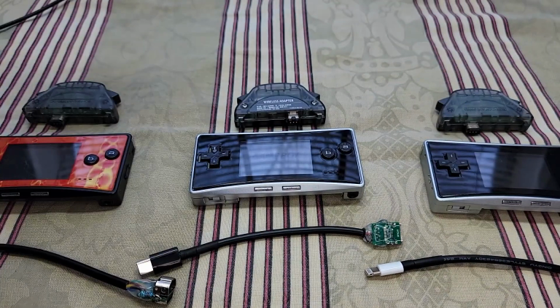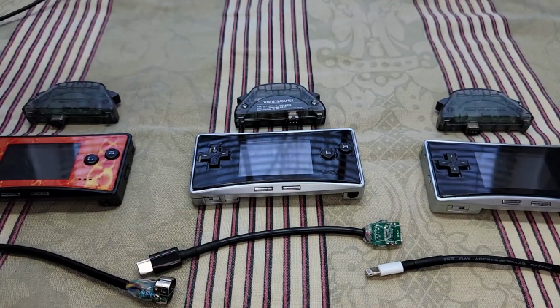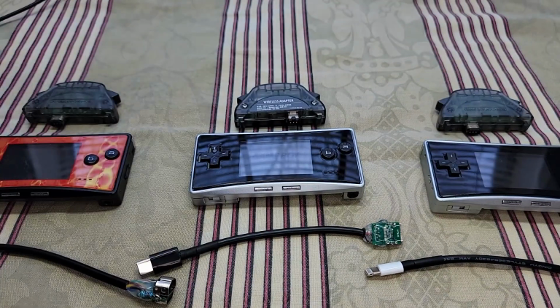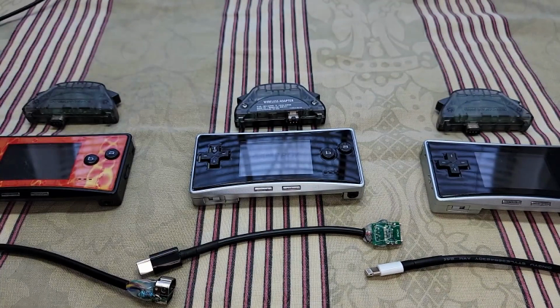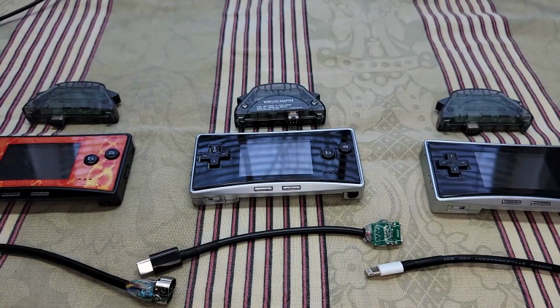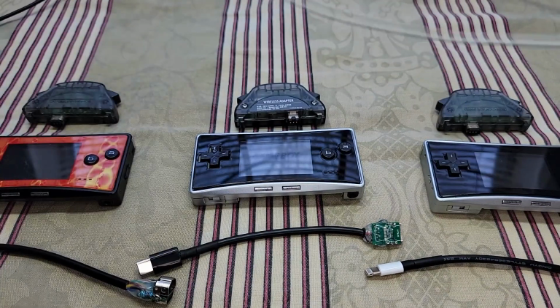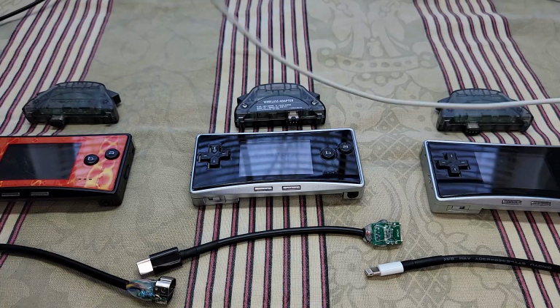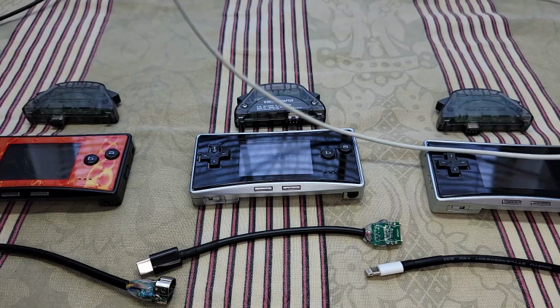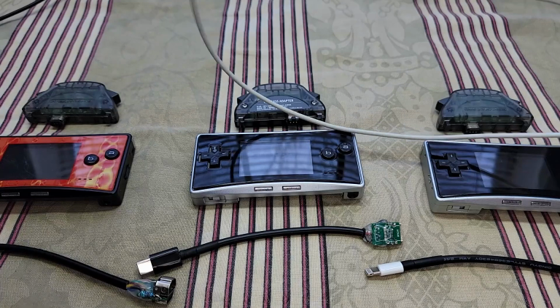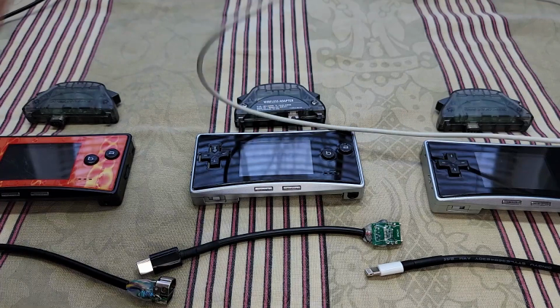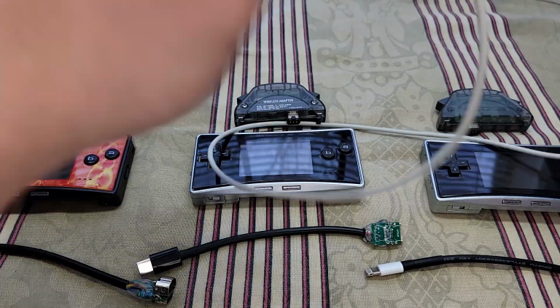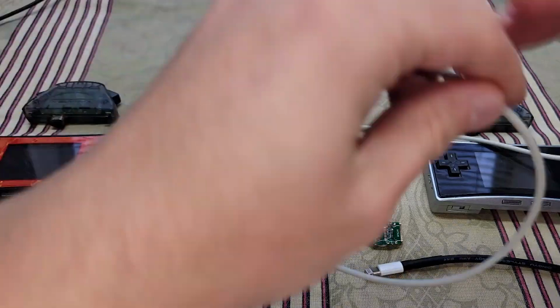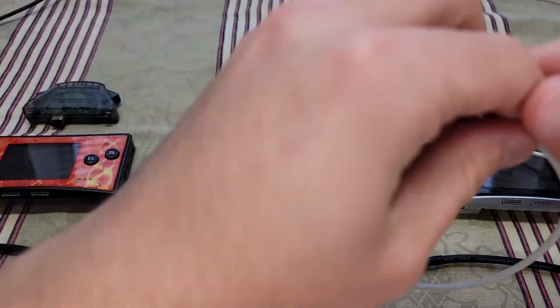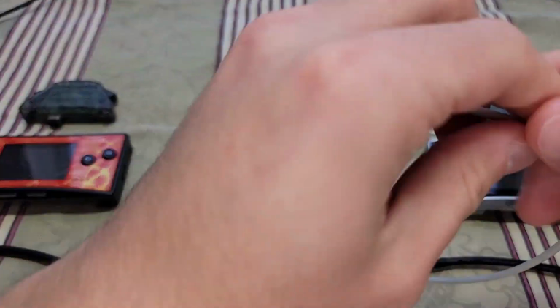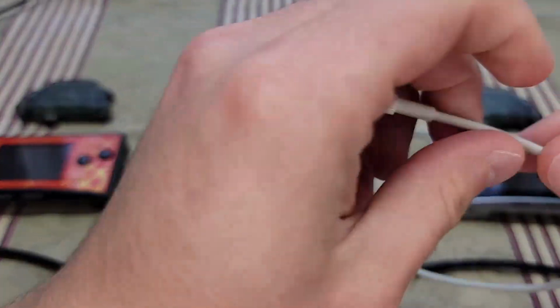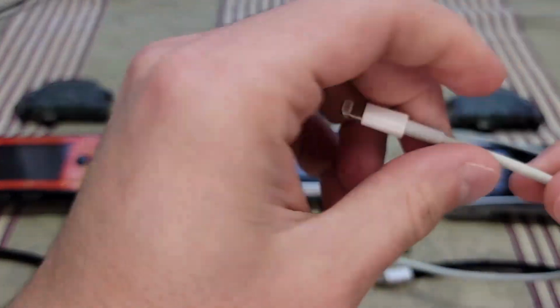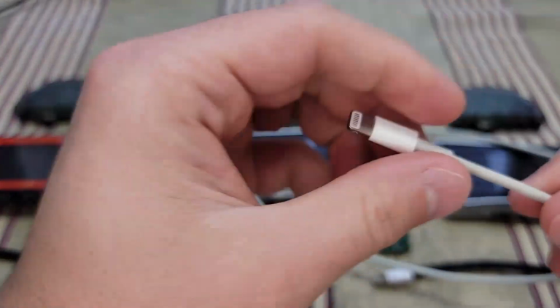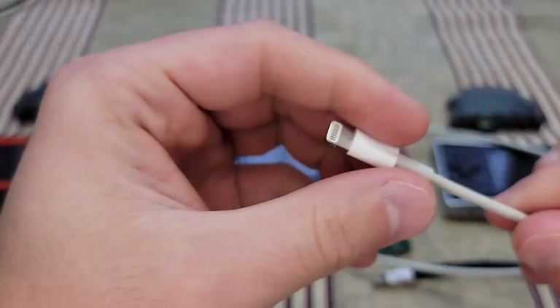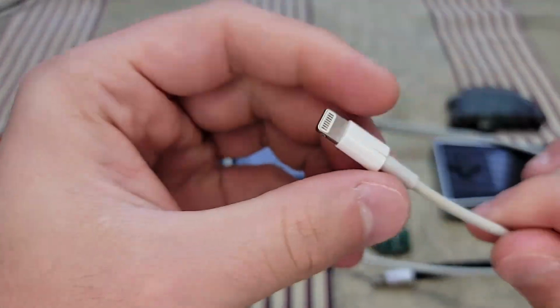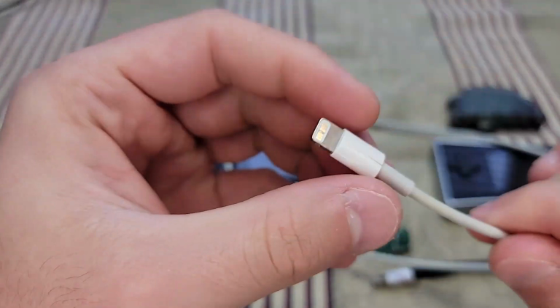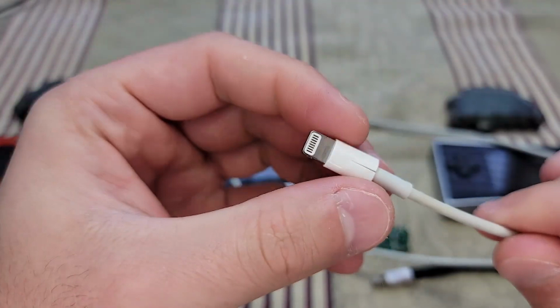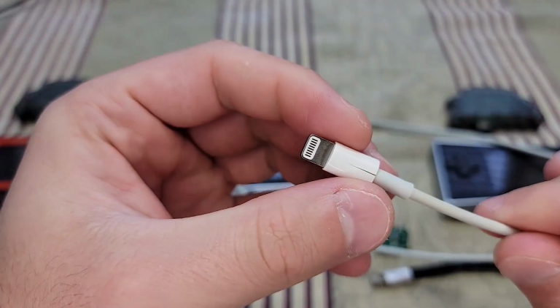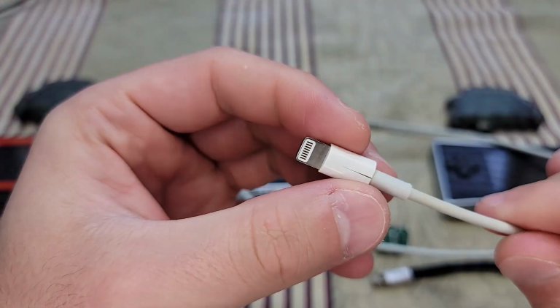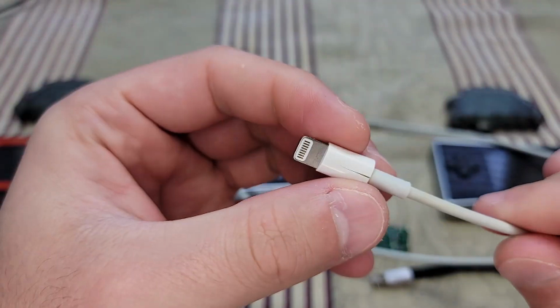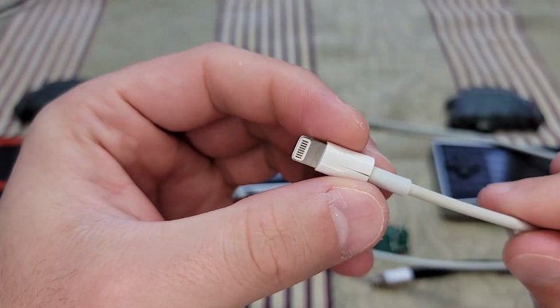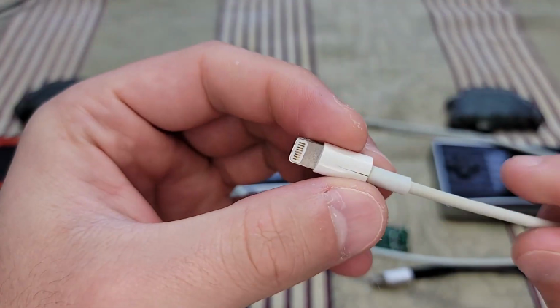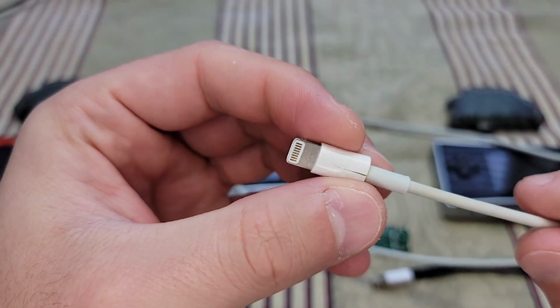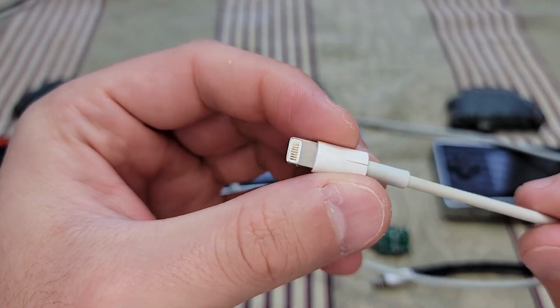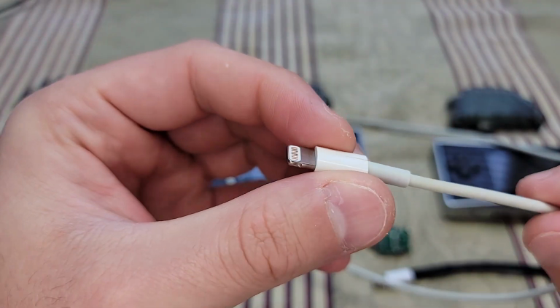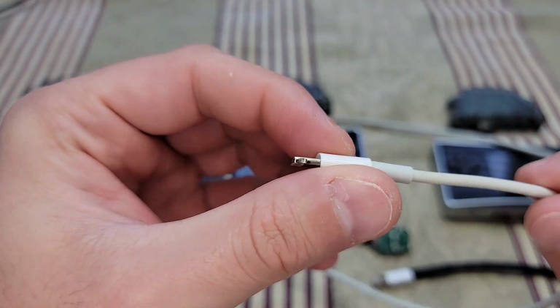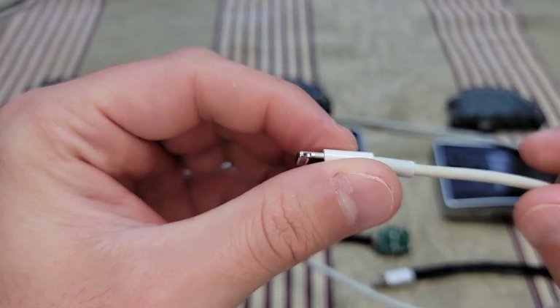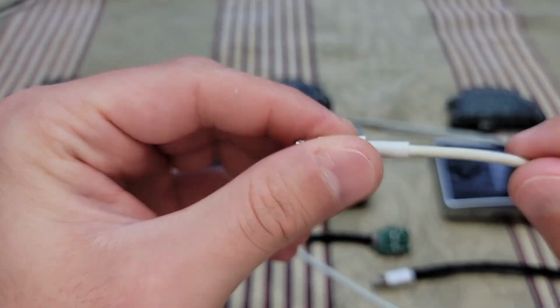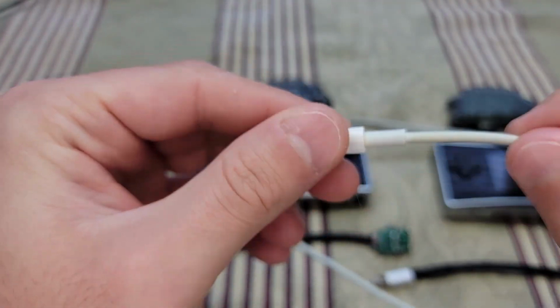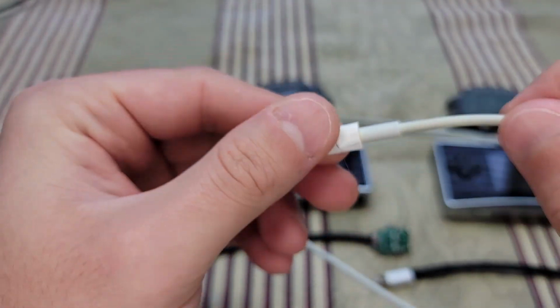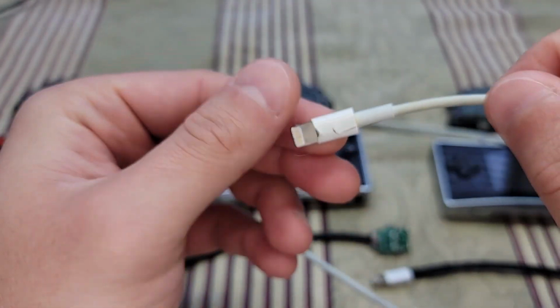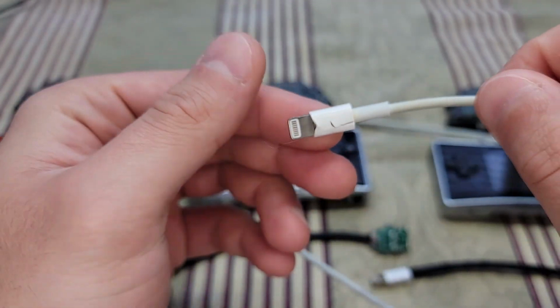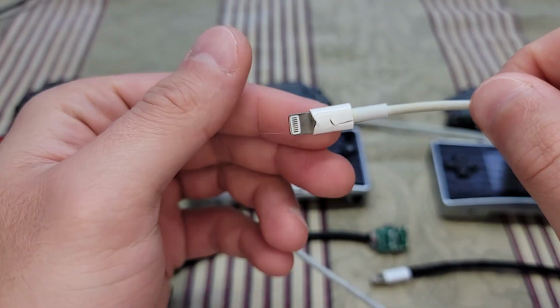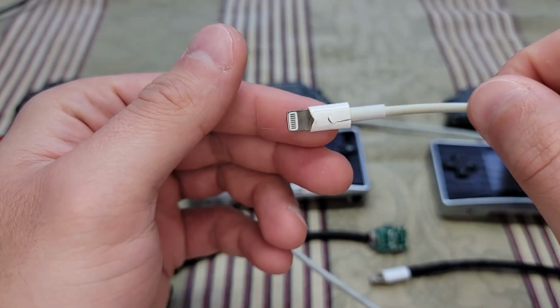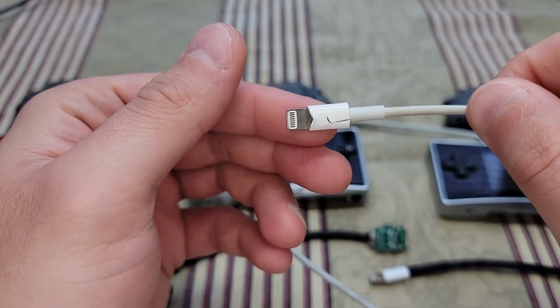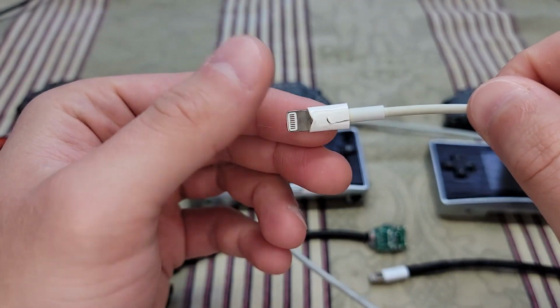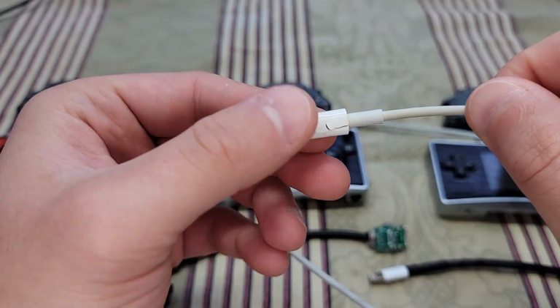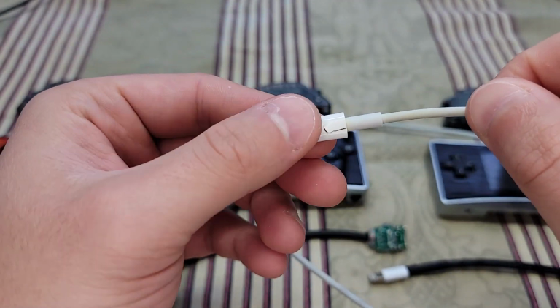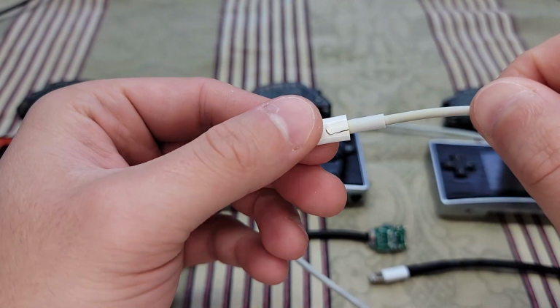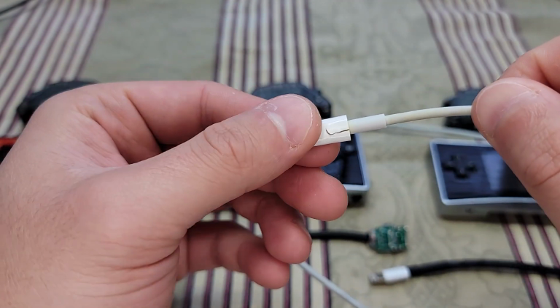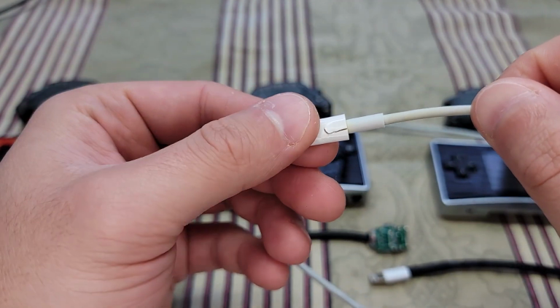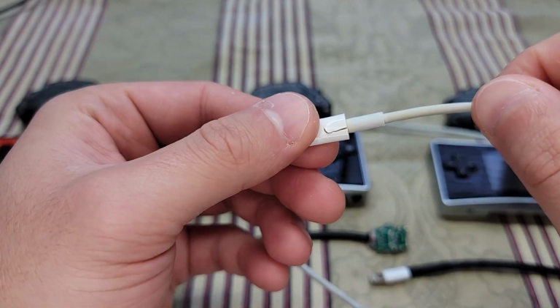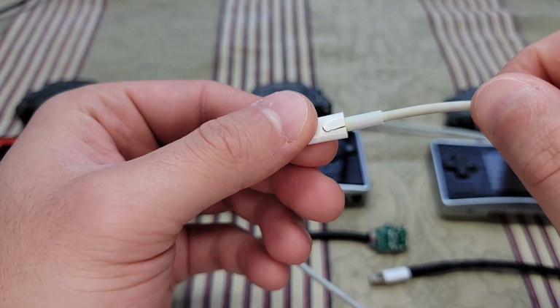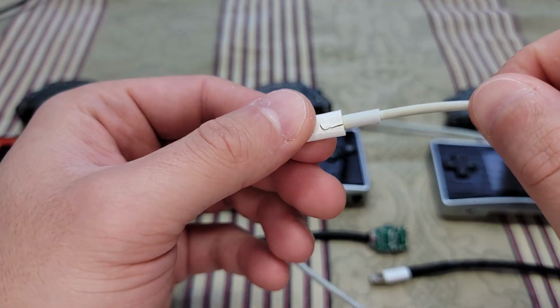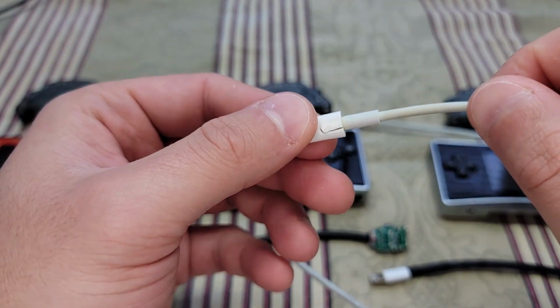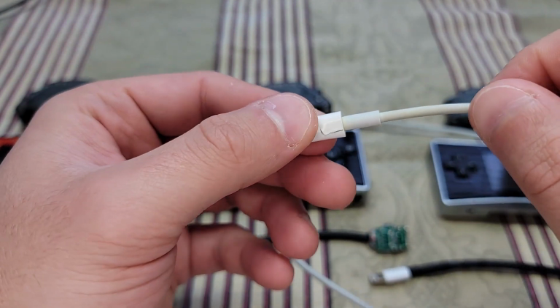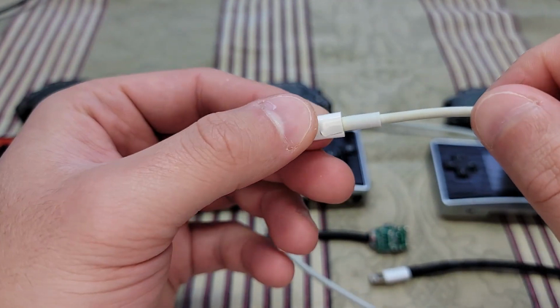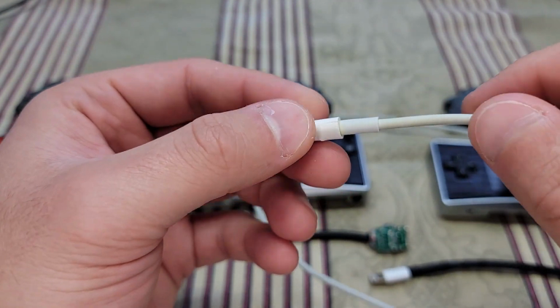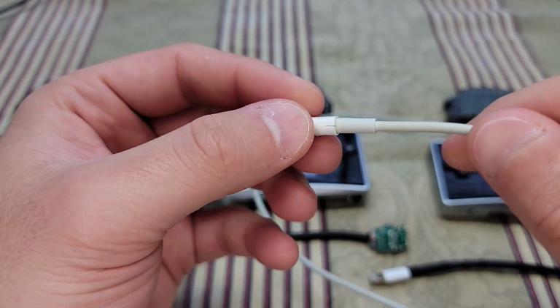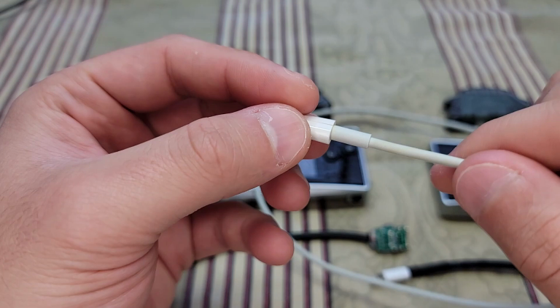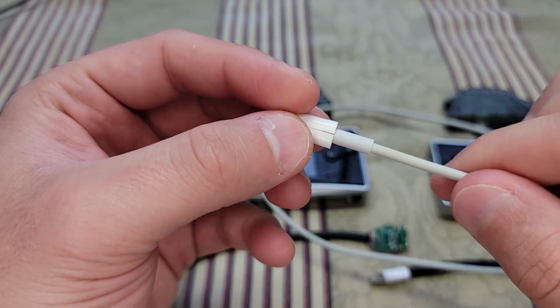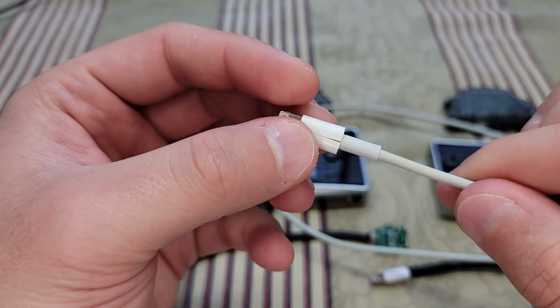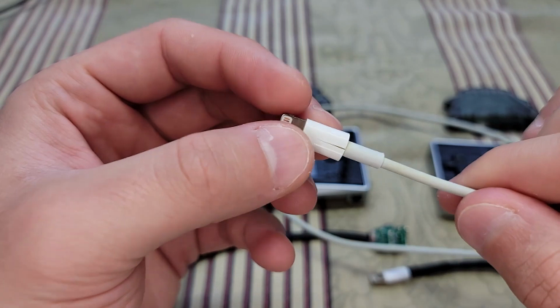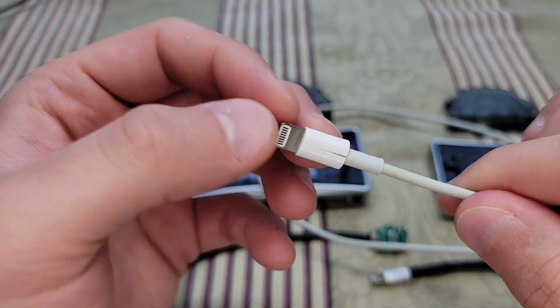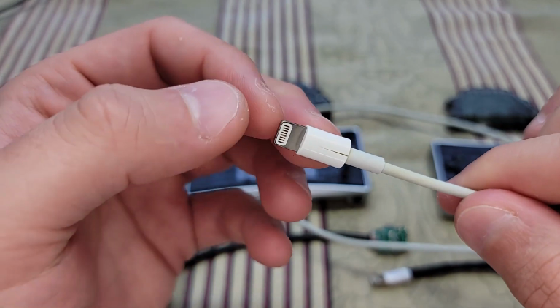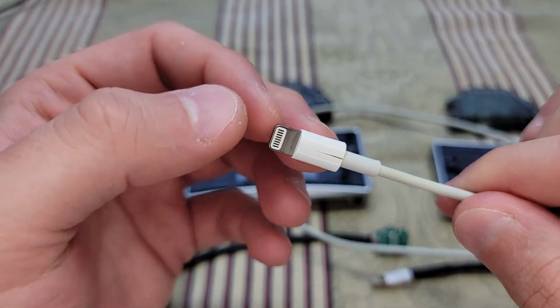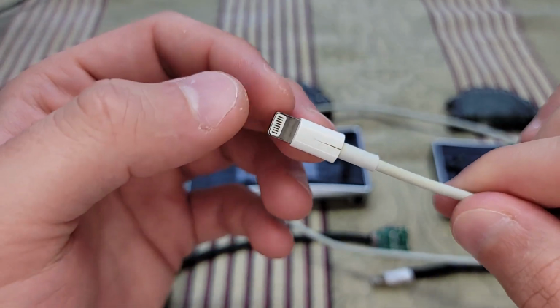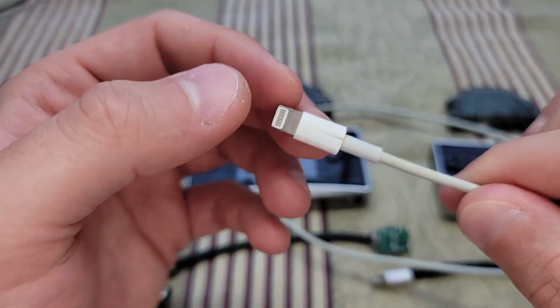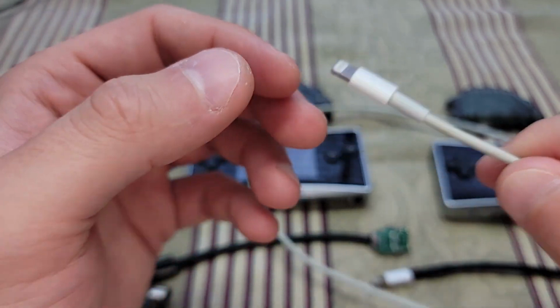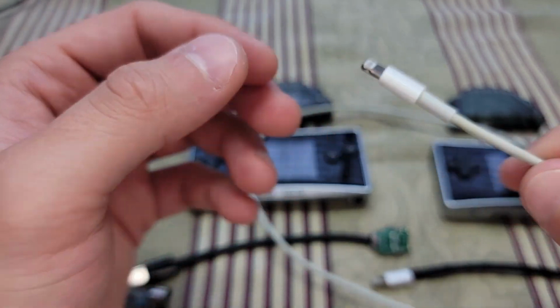This is an original Apple cable. It's a little cracked because I think I accidentally applied some heat to it.